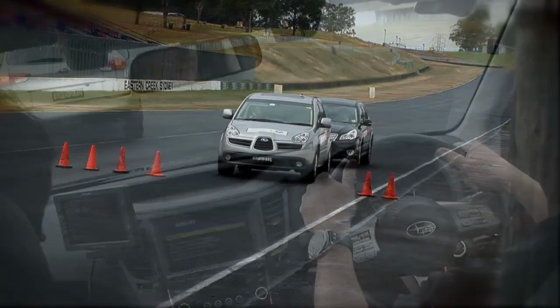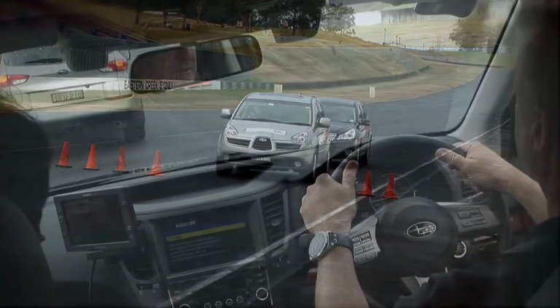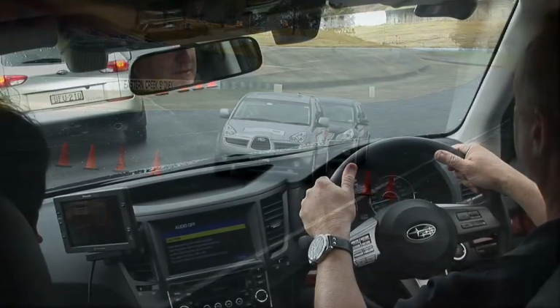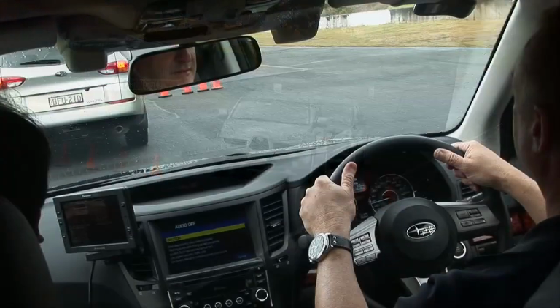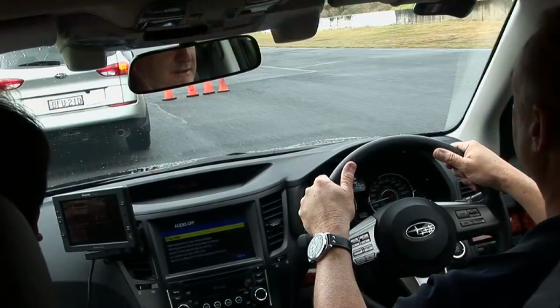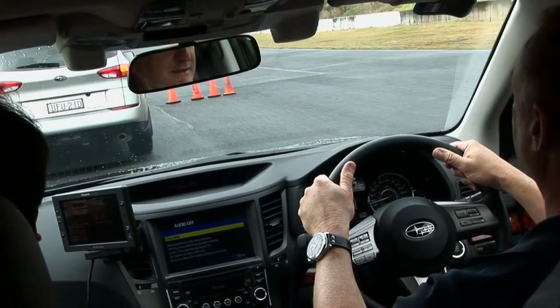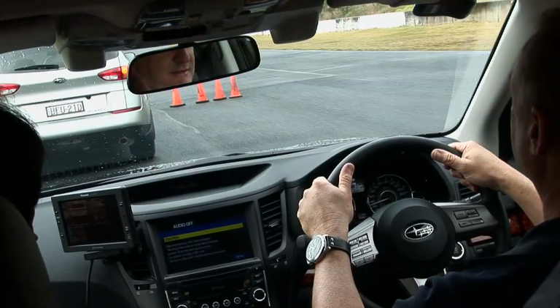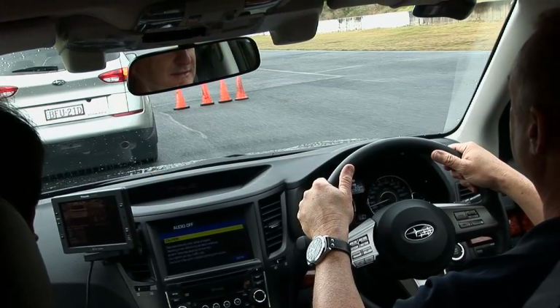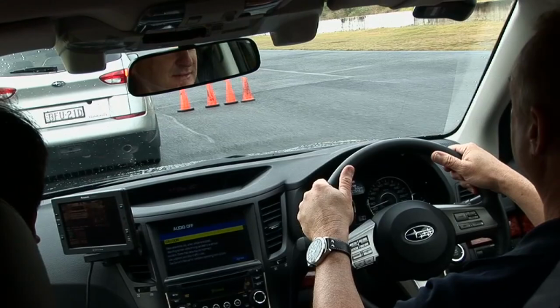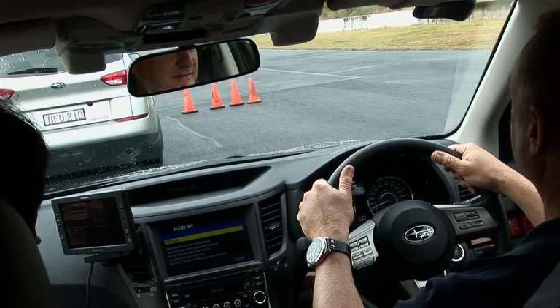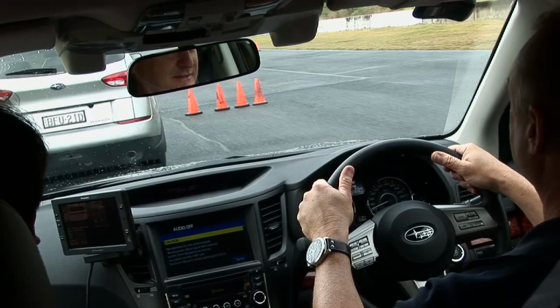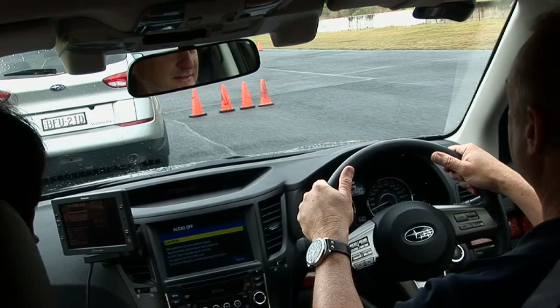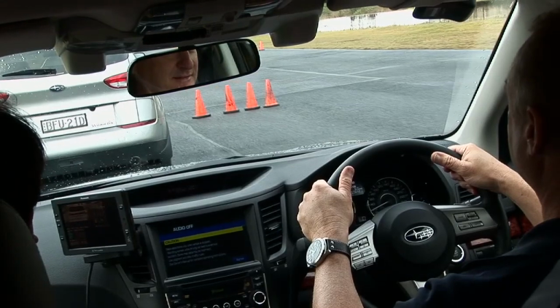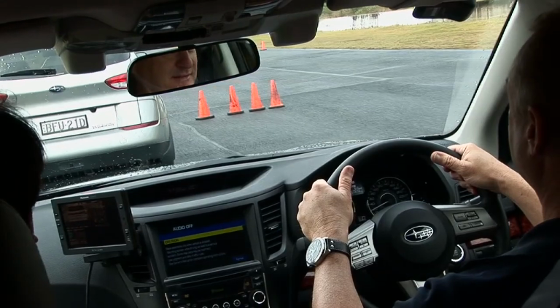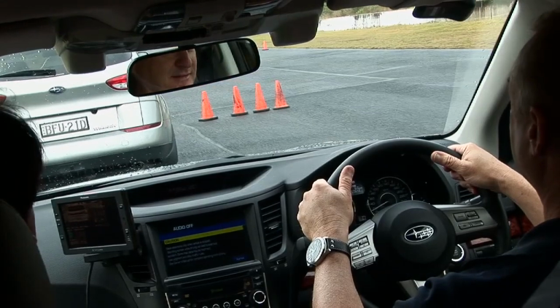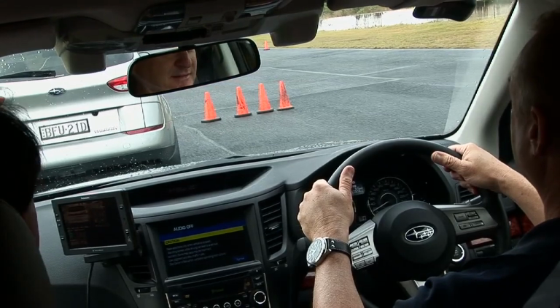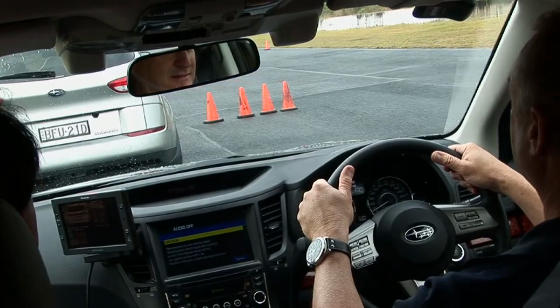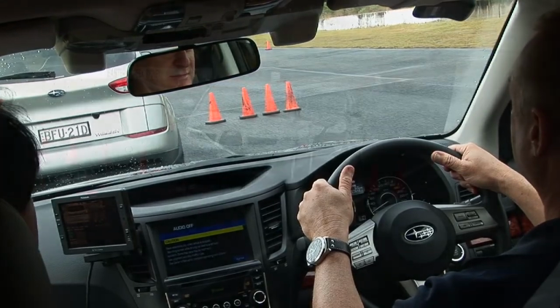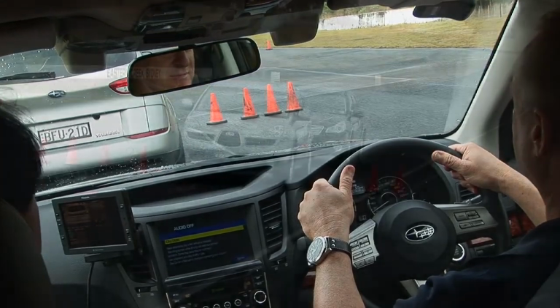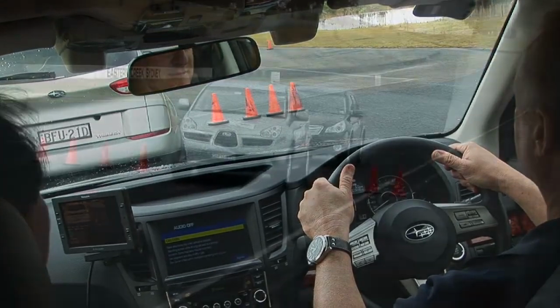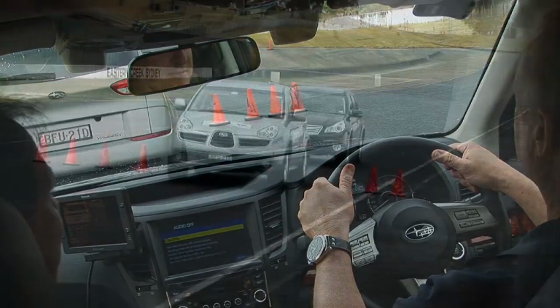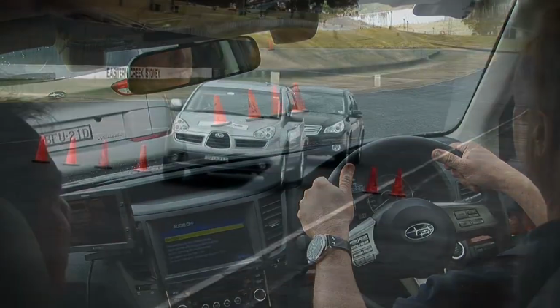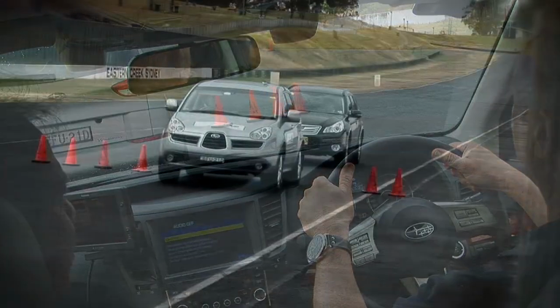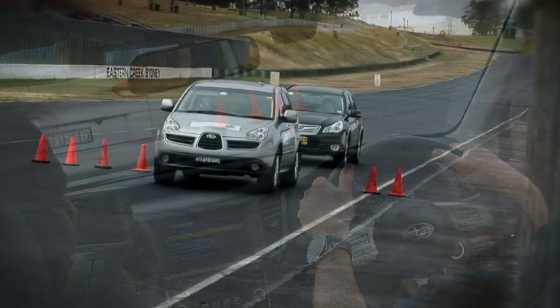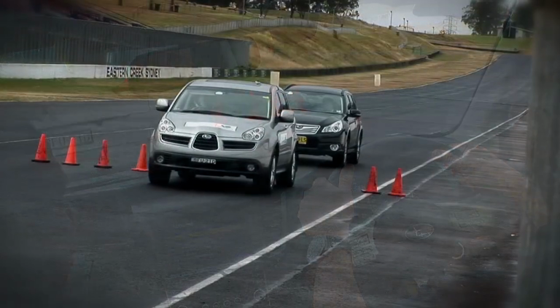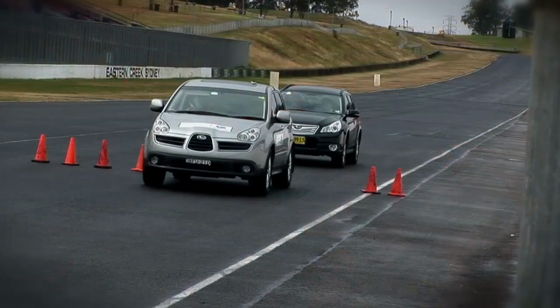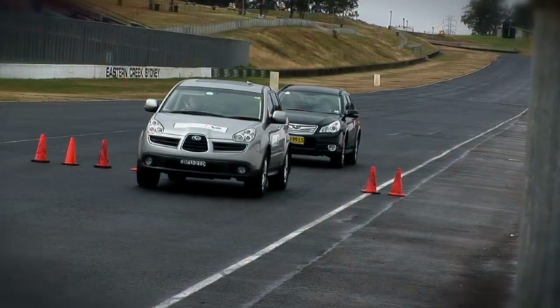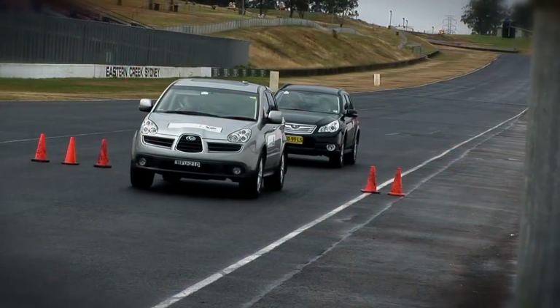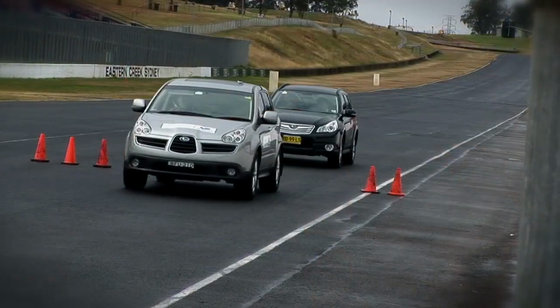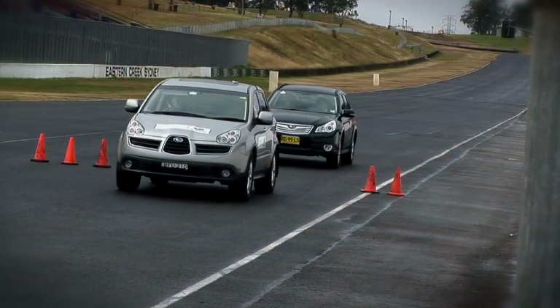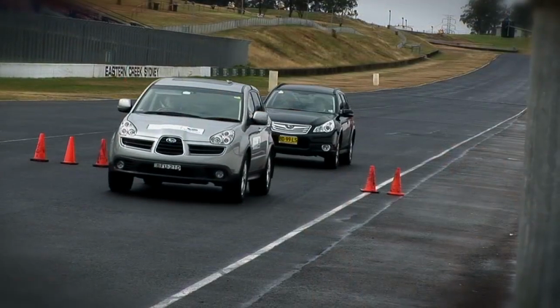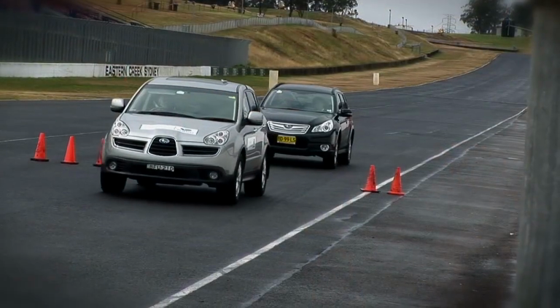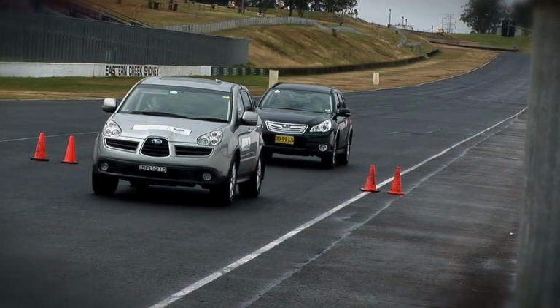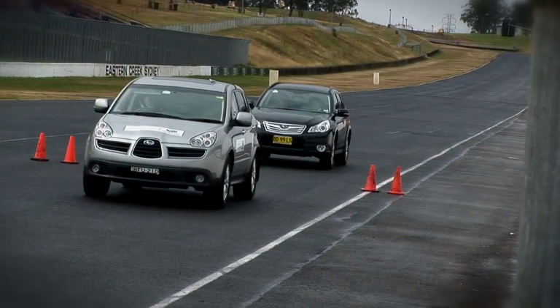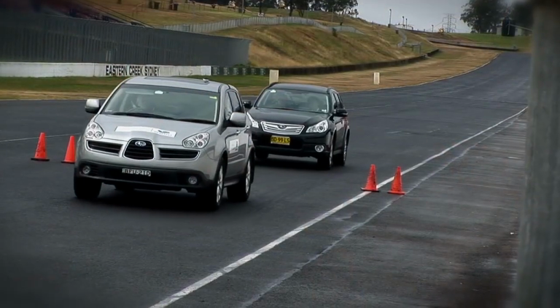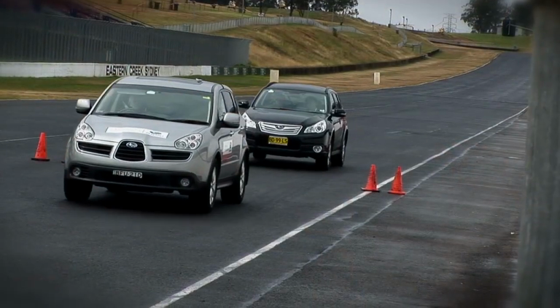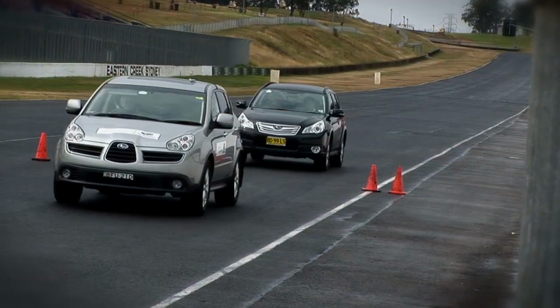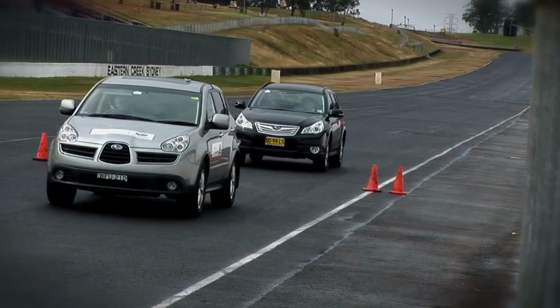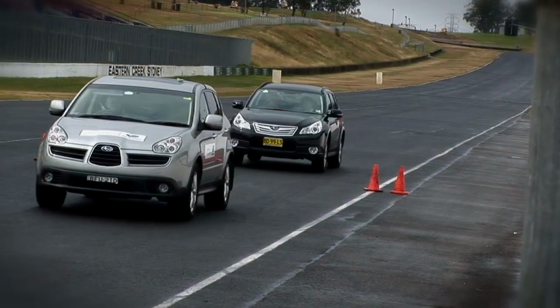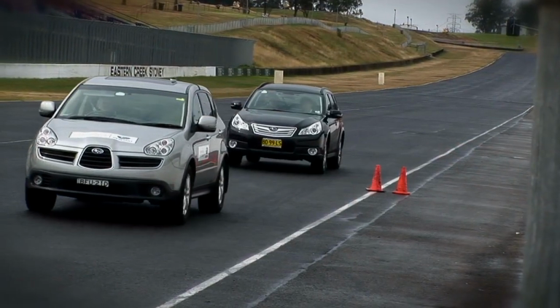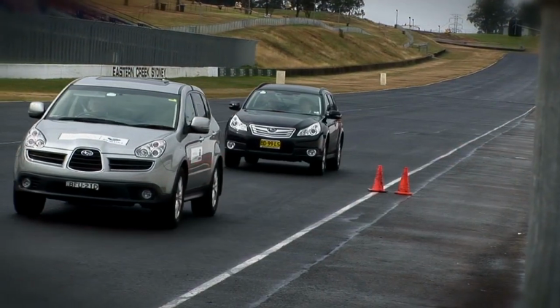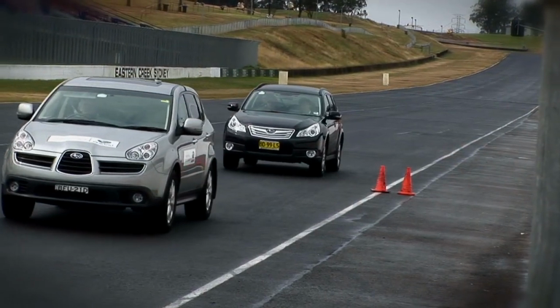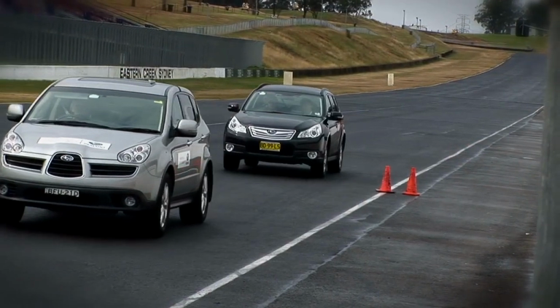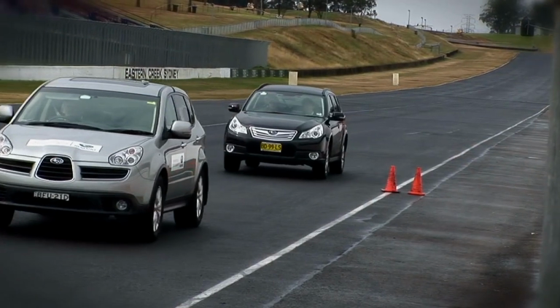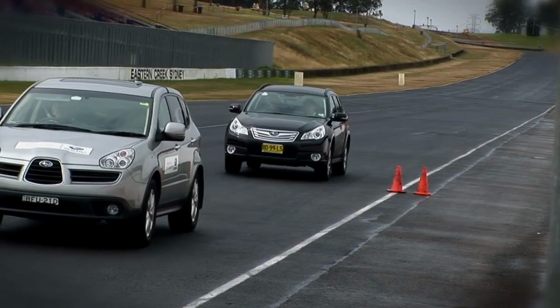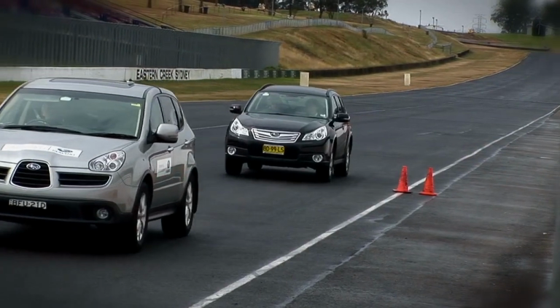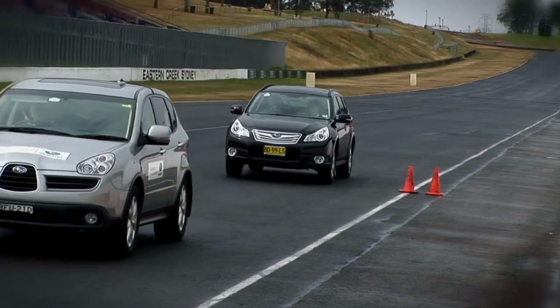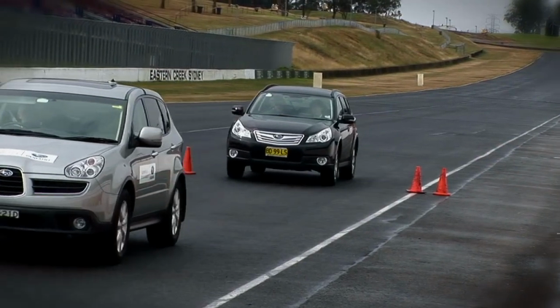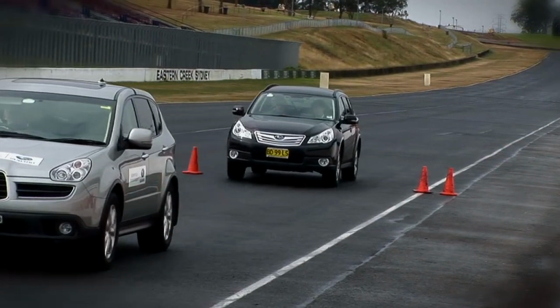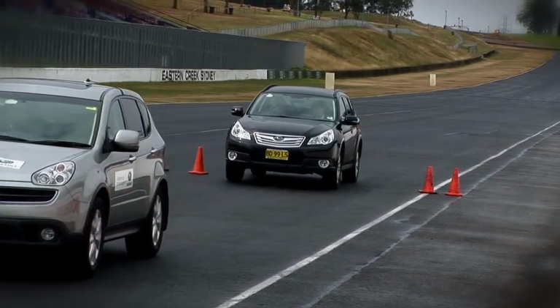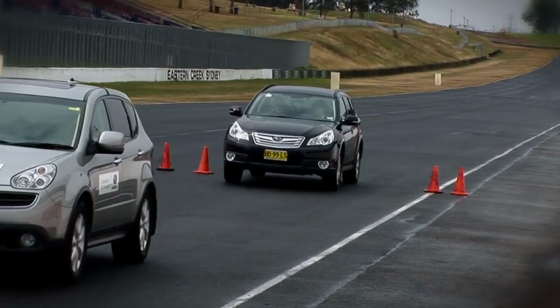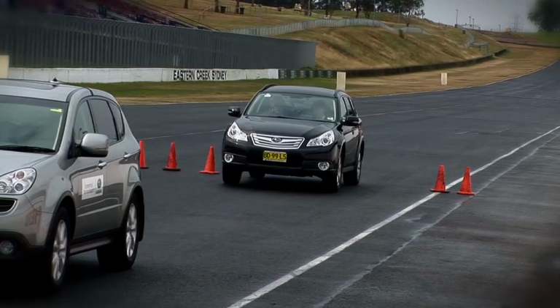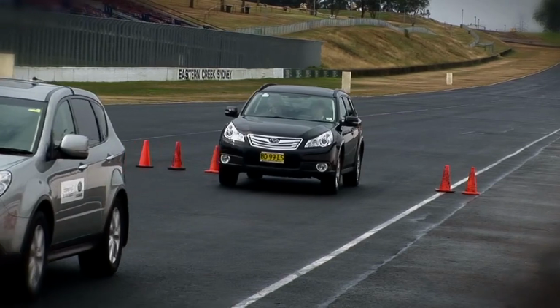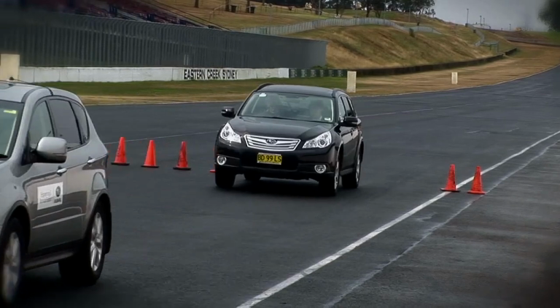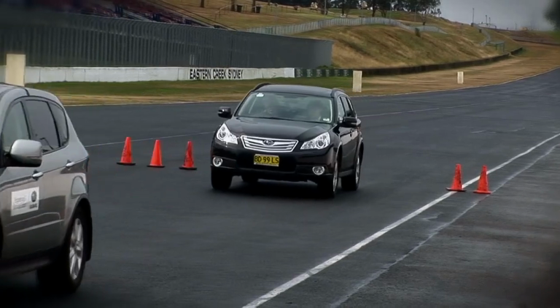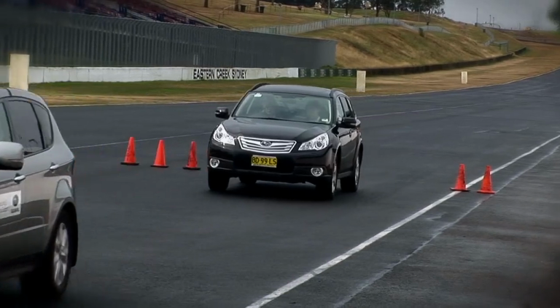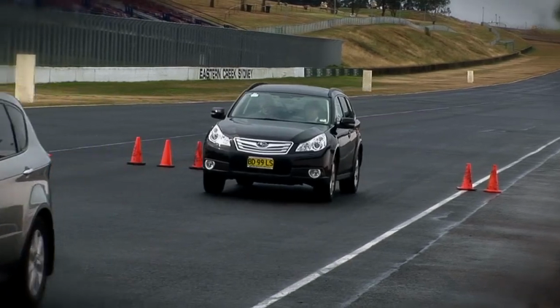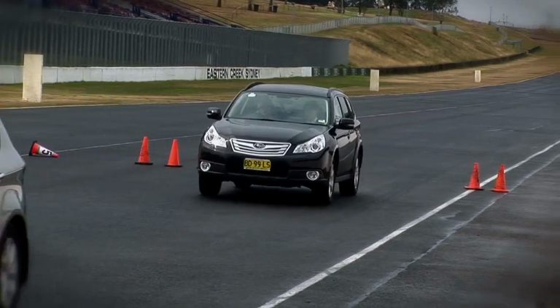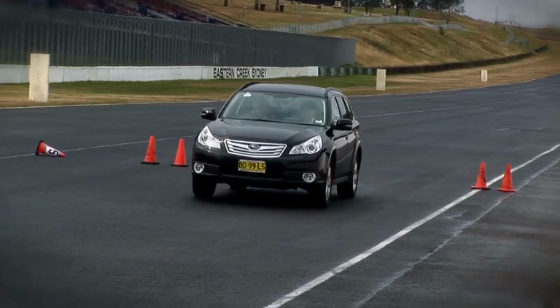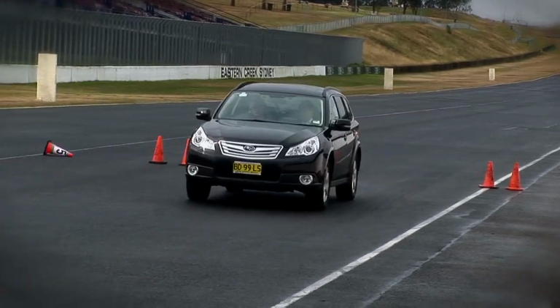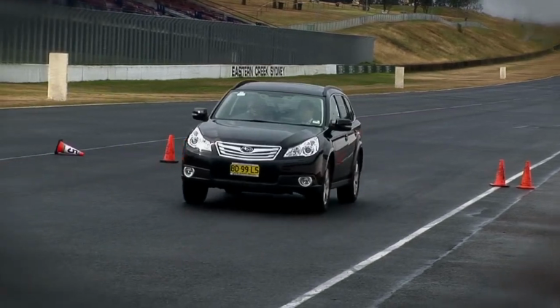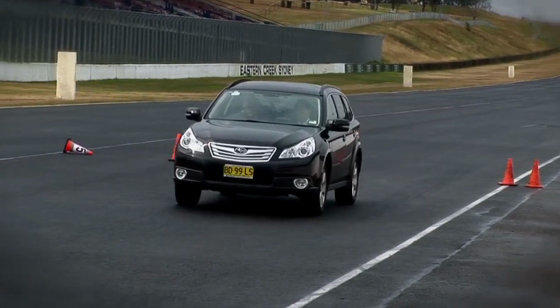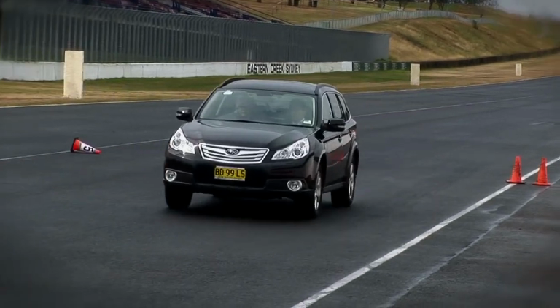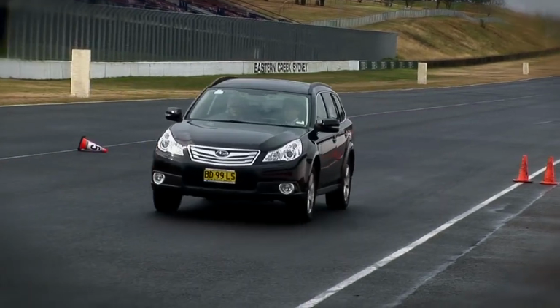So here I am behind the wheel of the Subaru Outback, and I'm going to find it really hard to resist the temptation to touch the brakes.